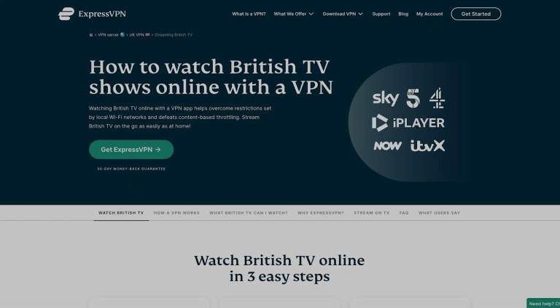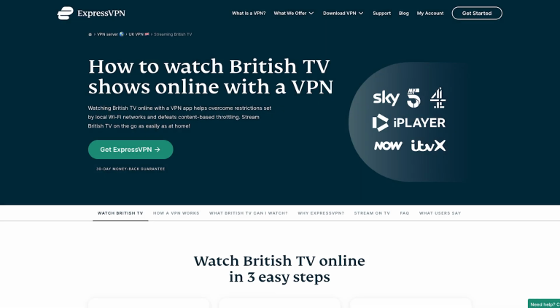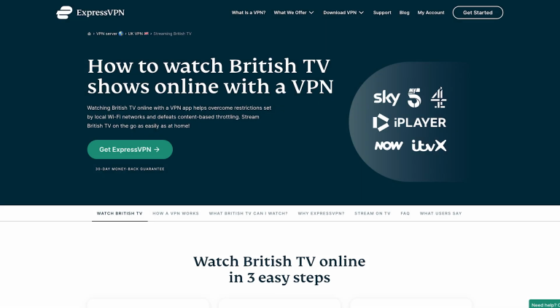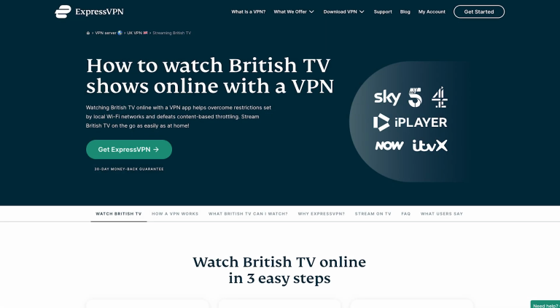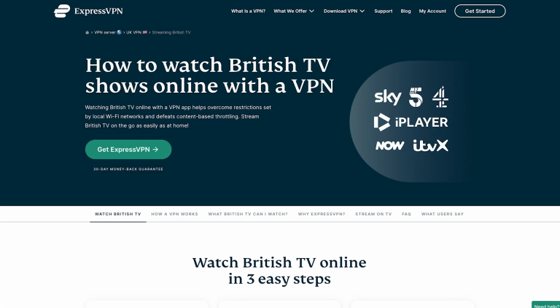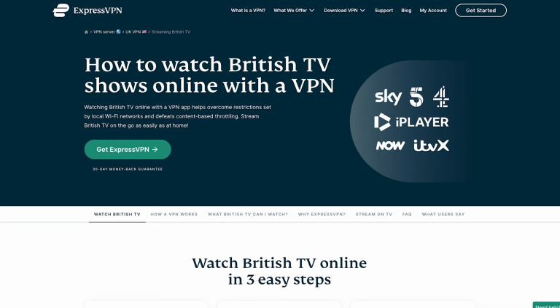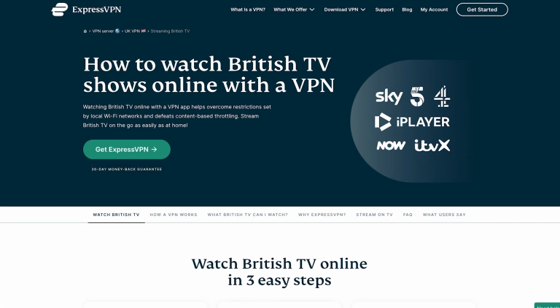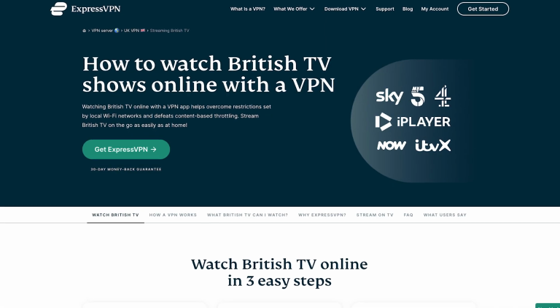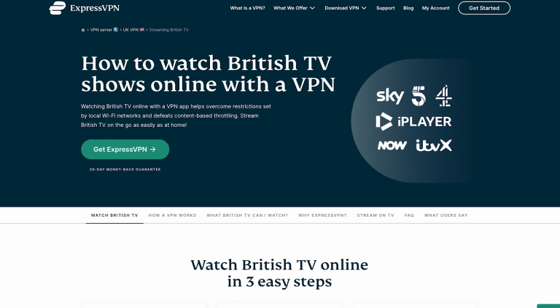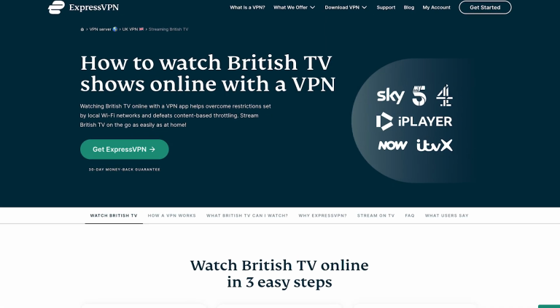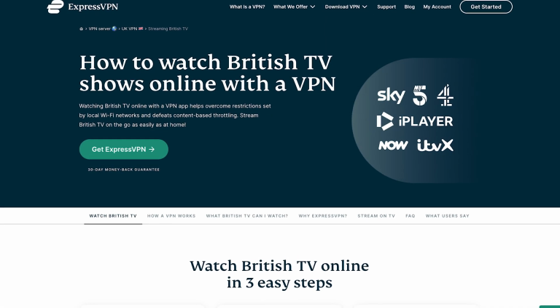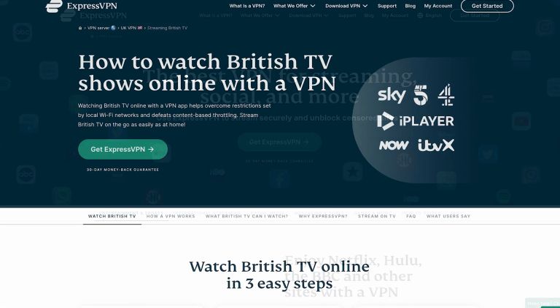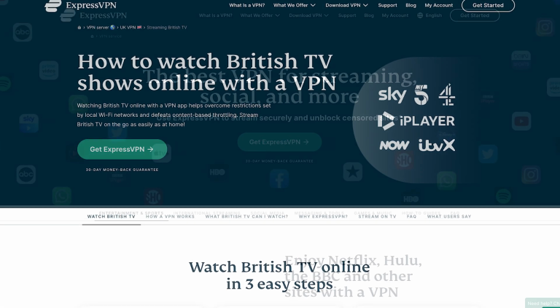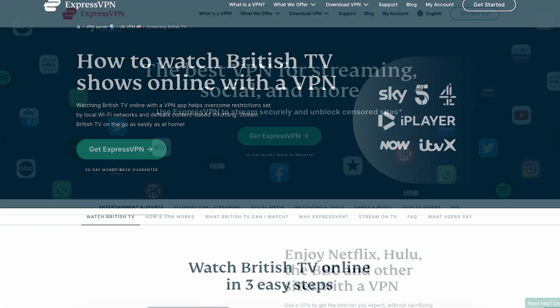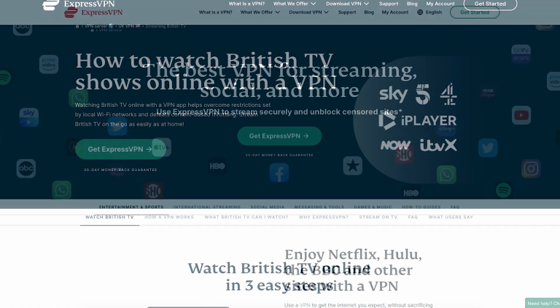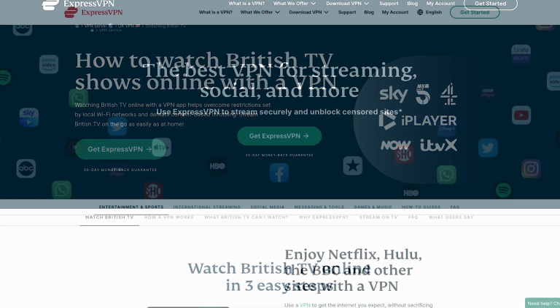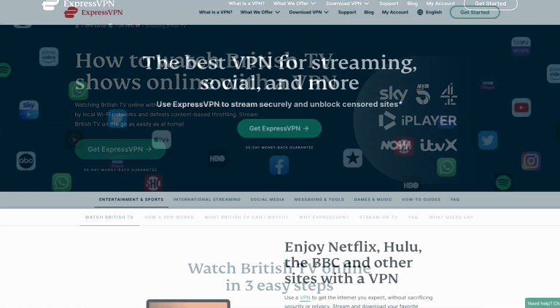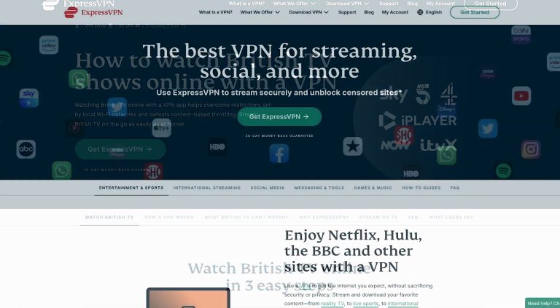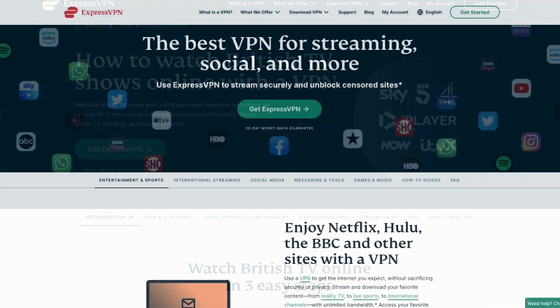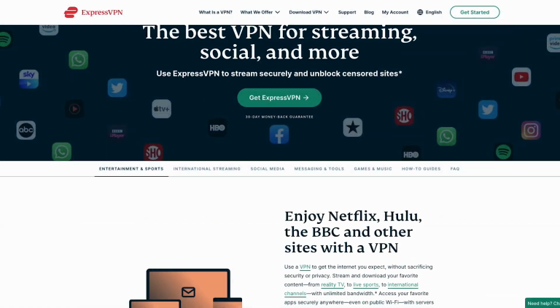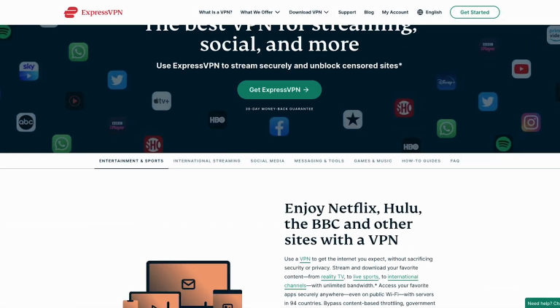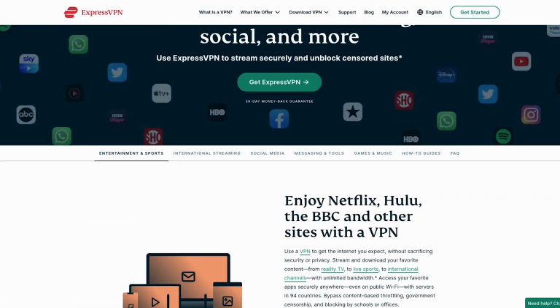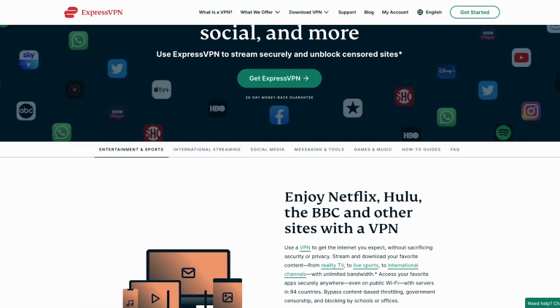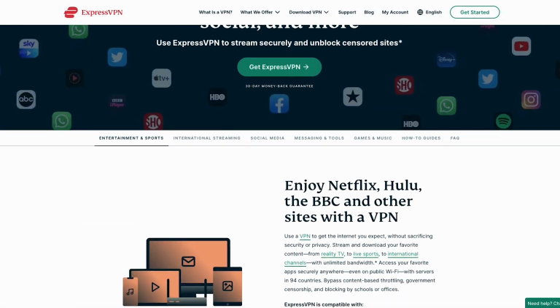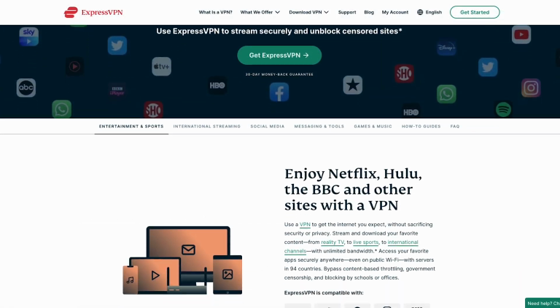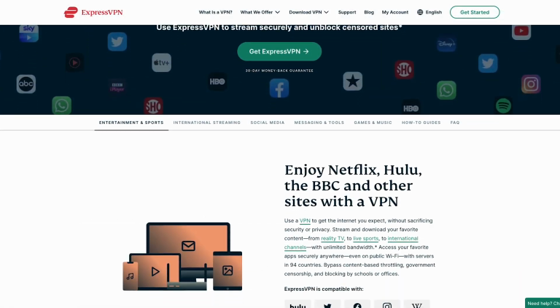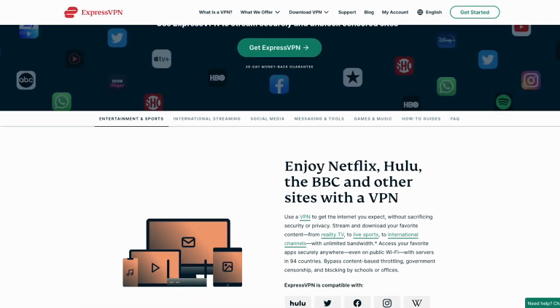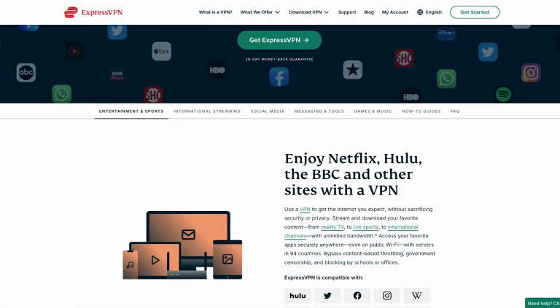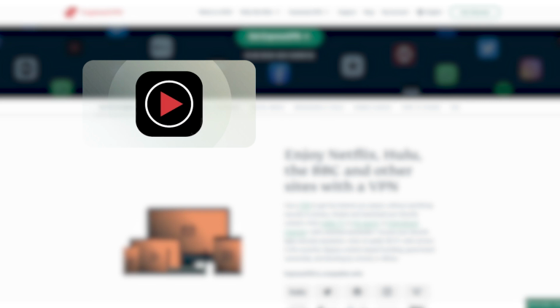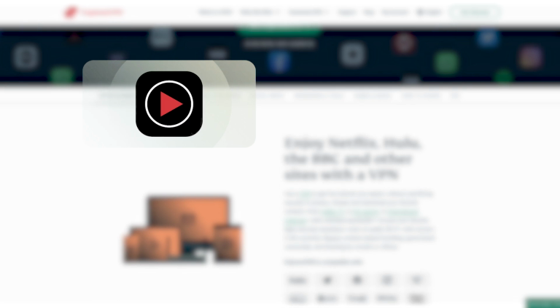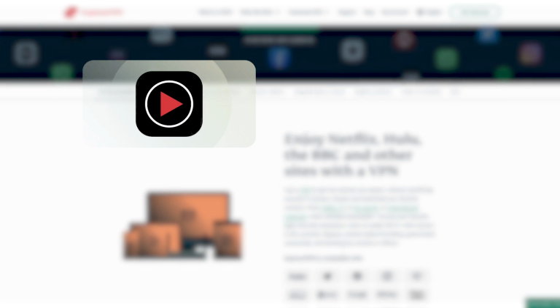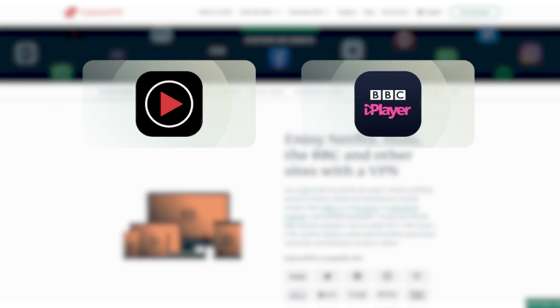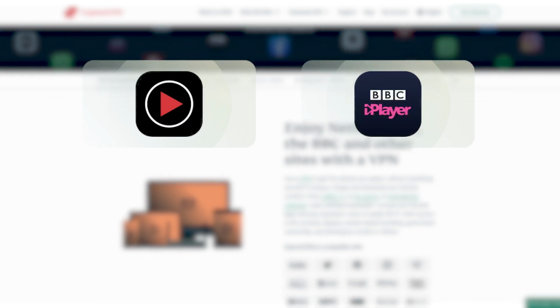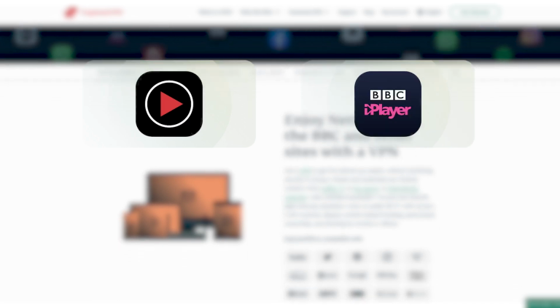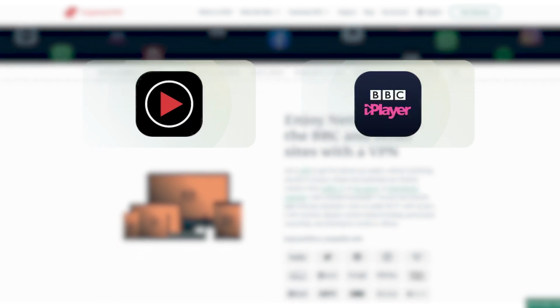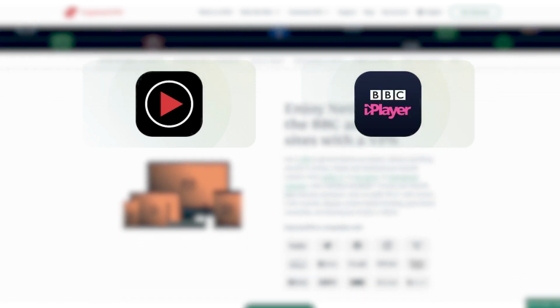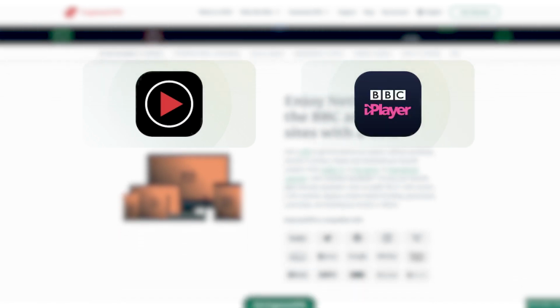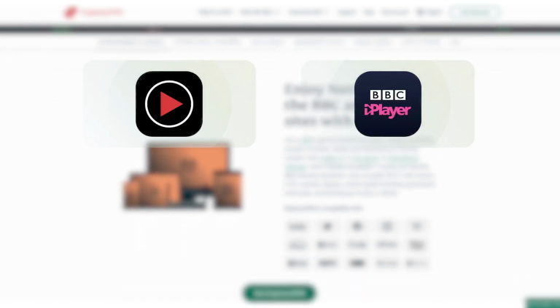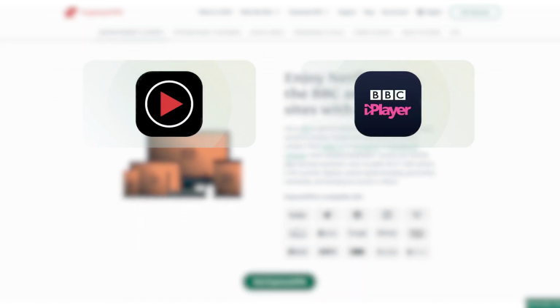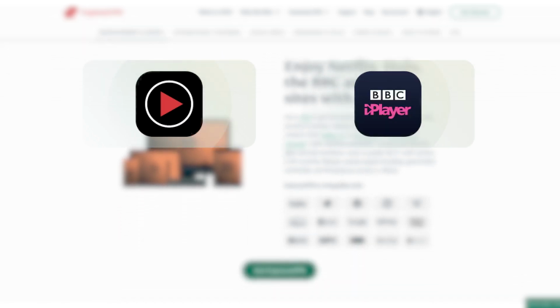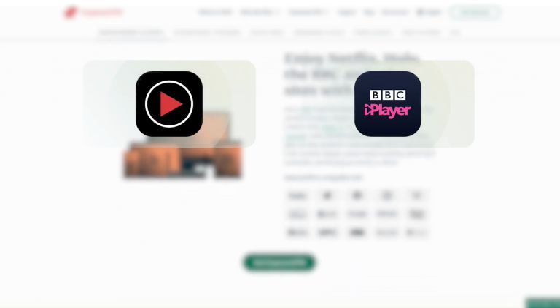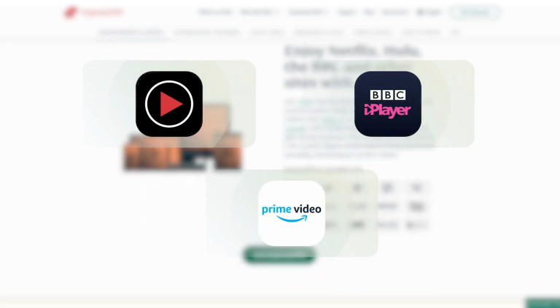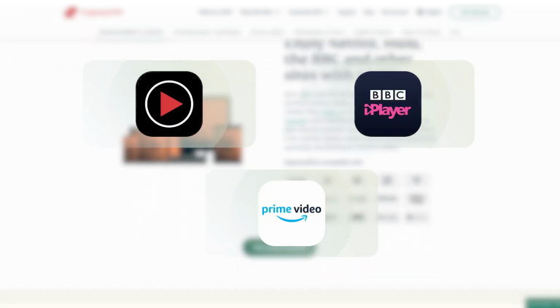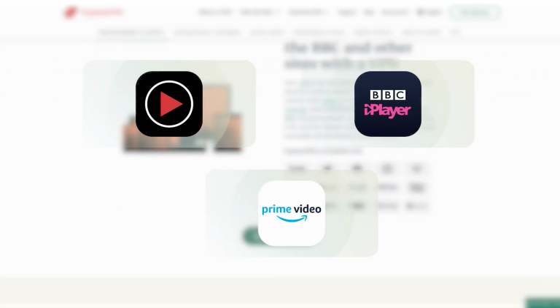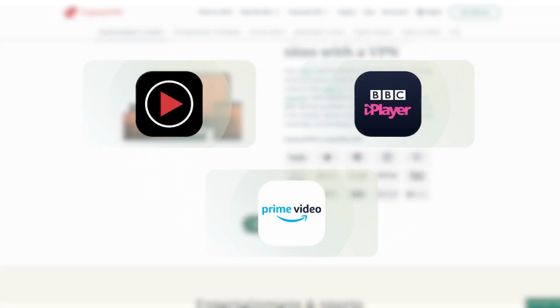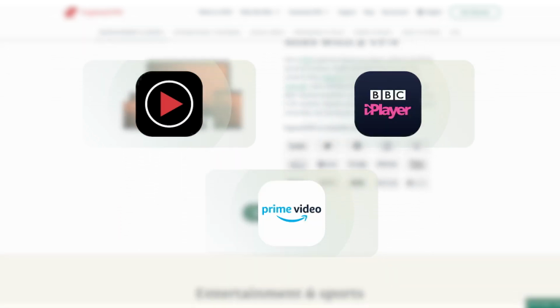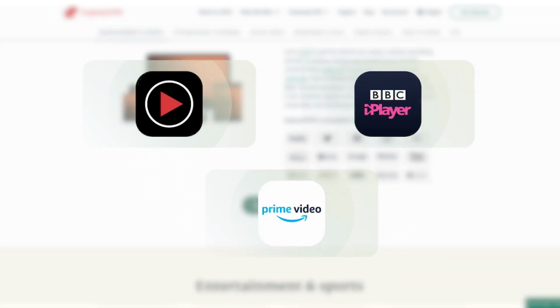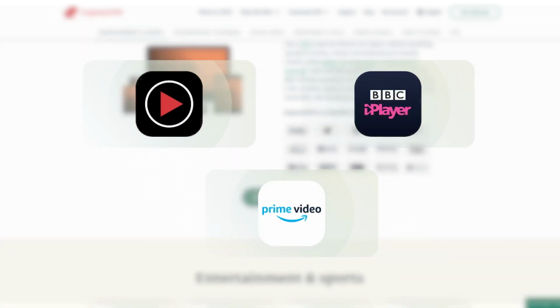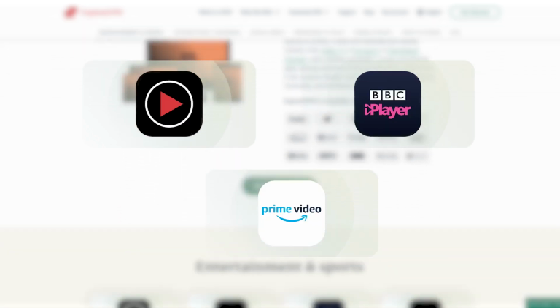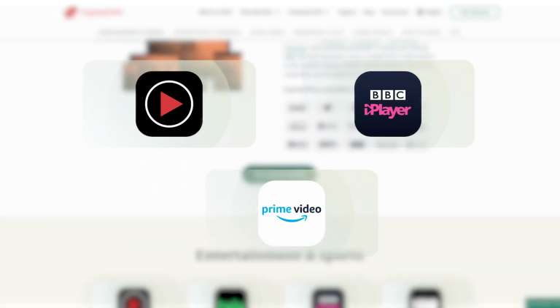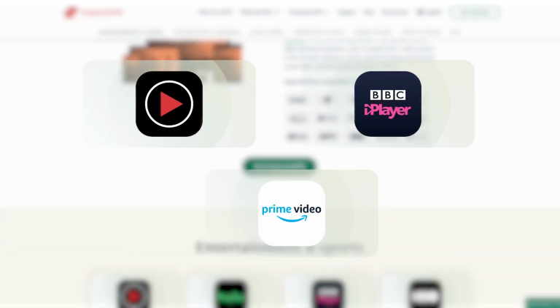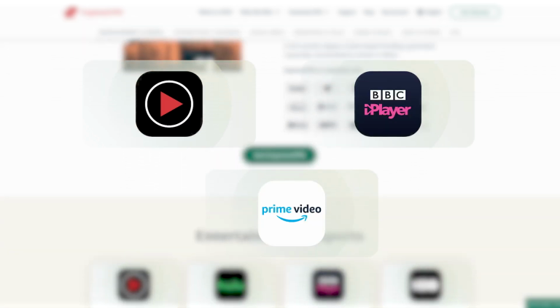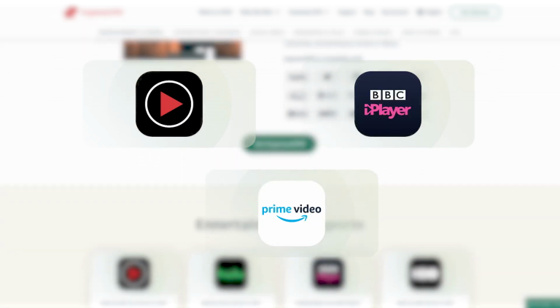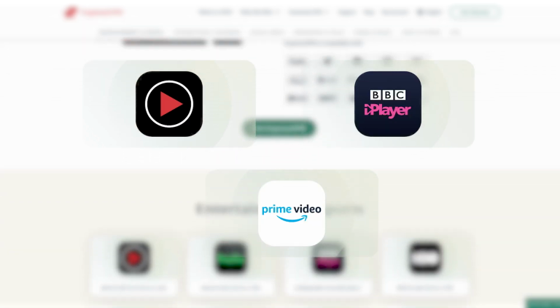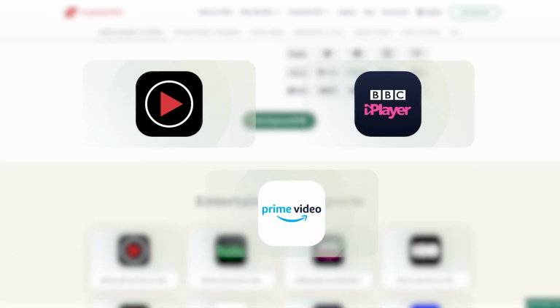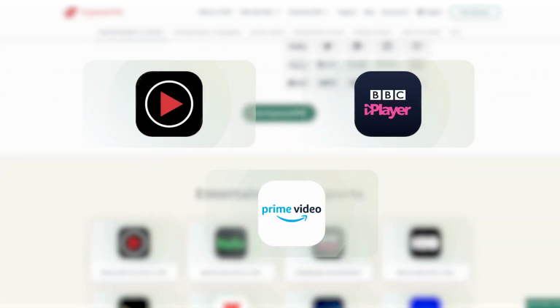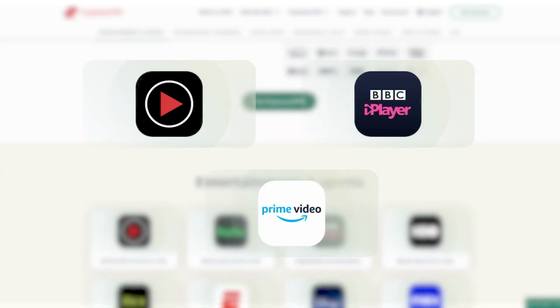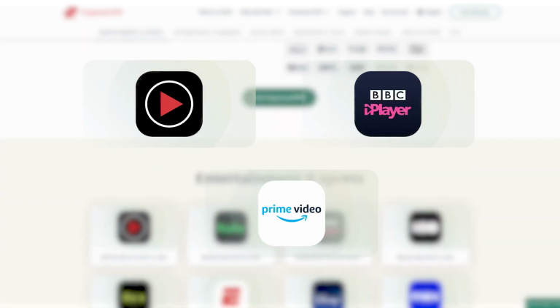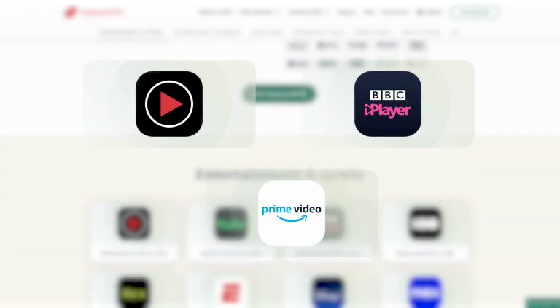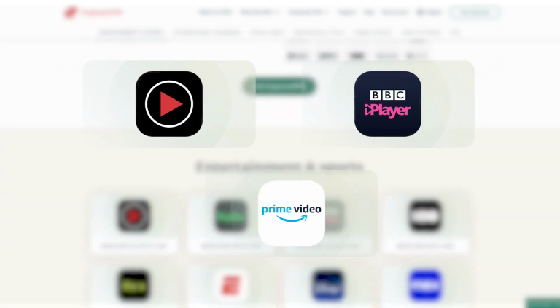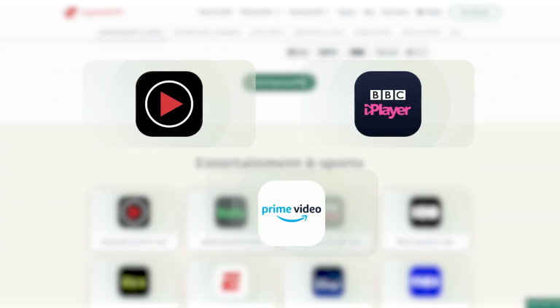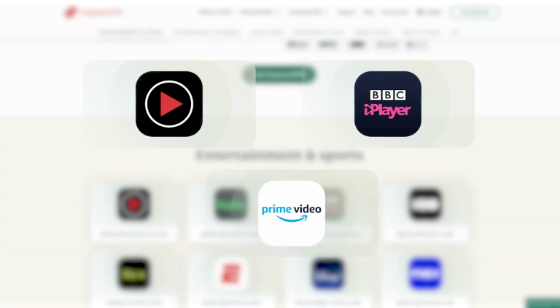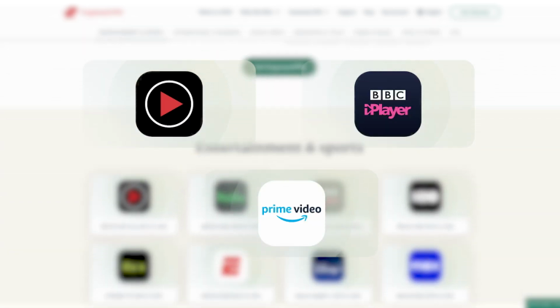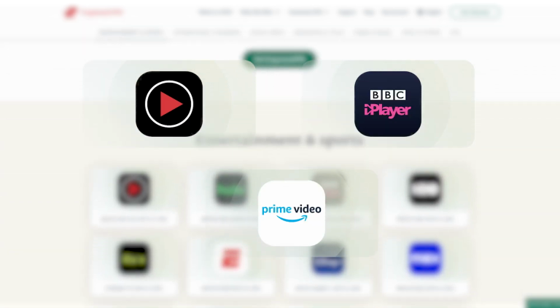First, let's talk about streaming. Many streaming platforms such as Netflix, BBC iPlayer, and Amazon Prime Video have region-specific libraries.